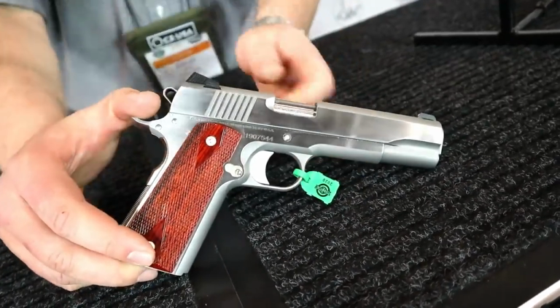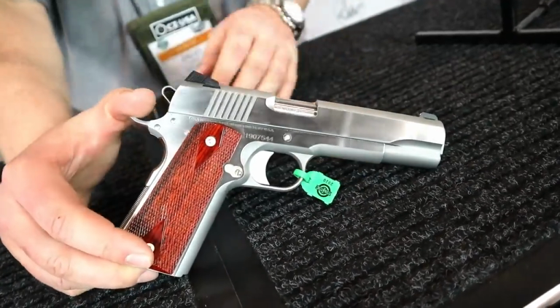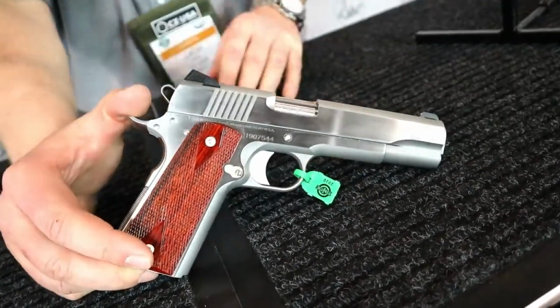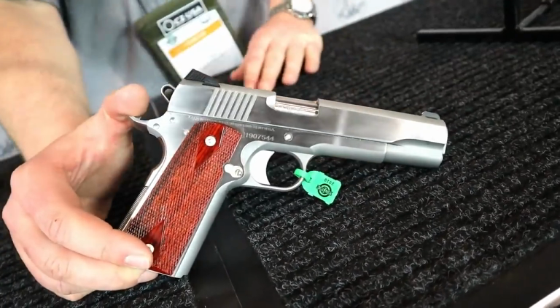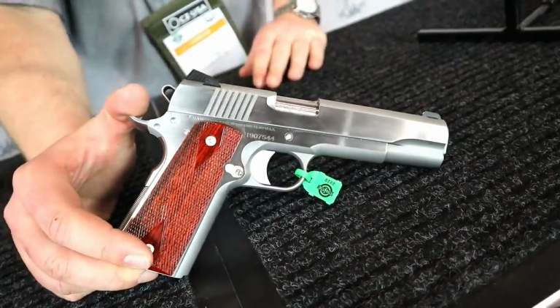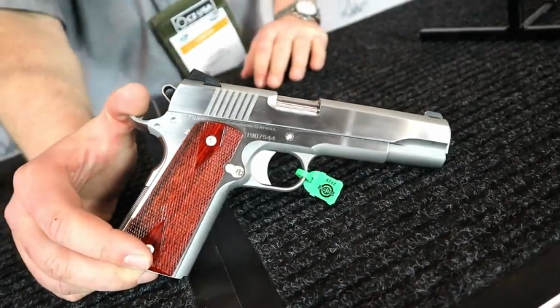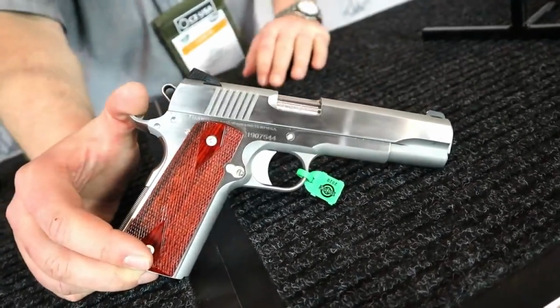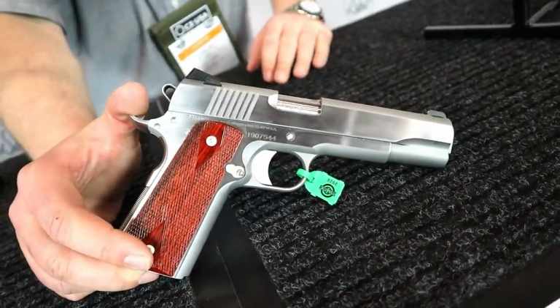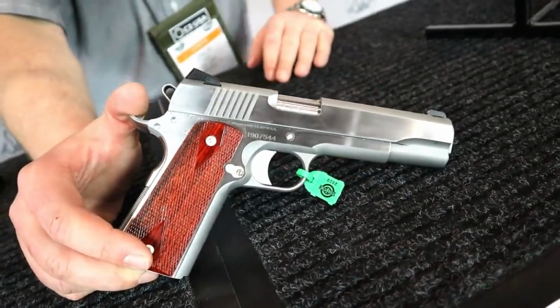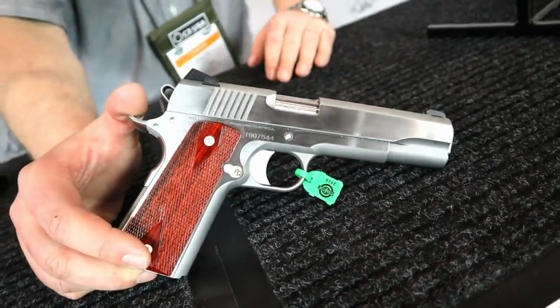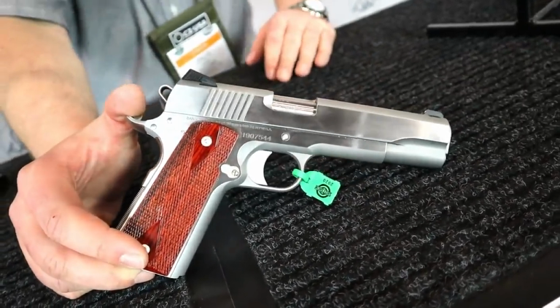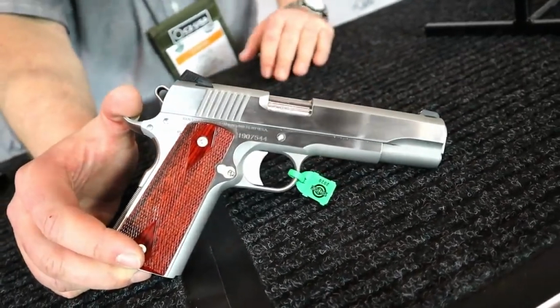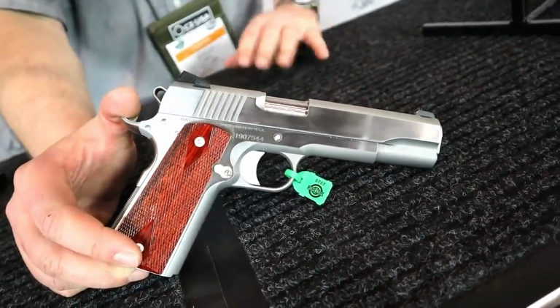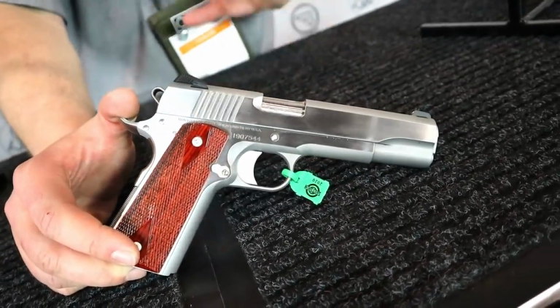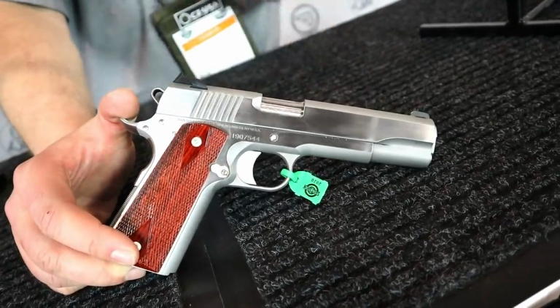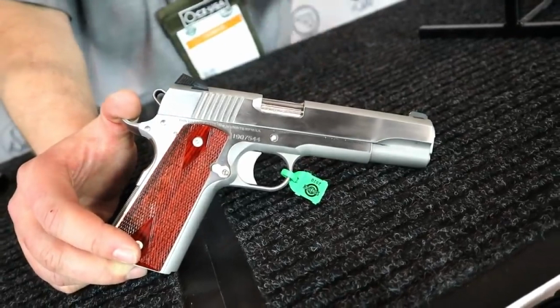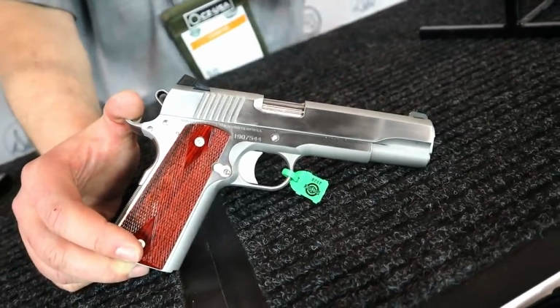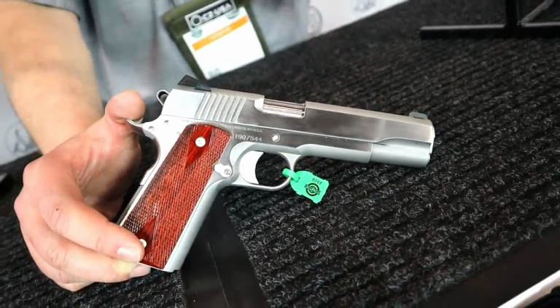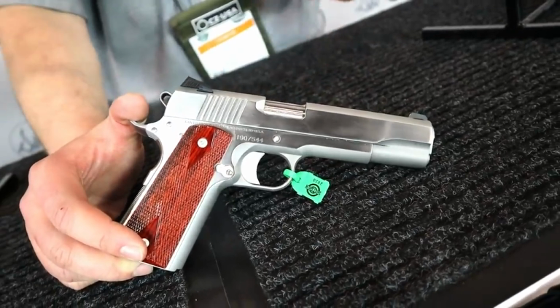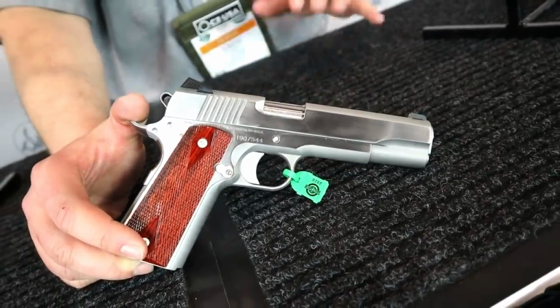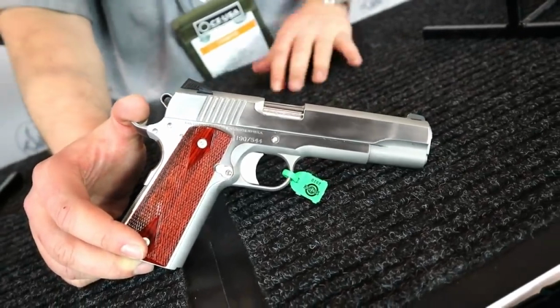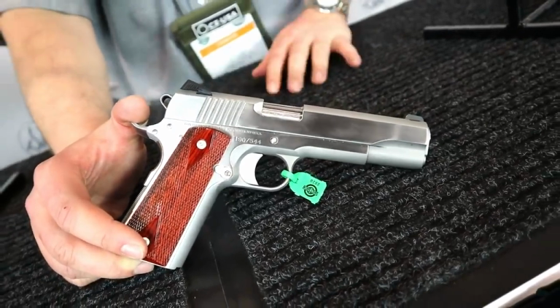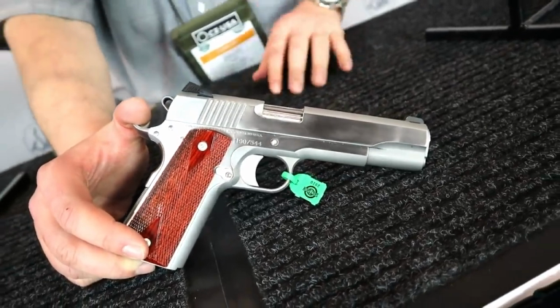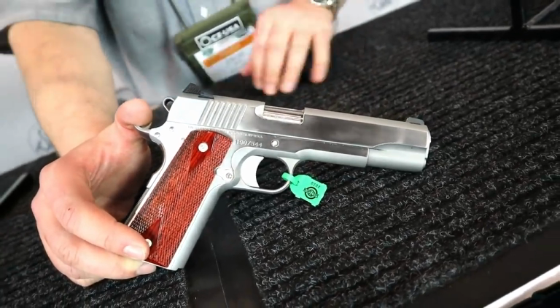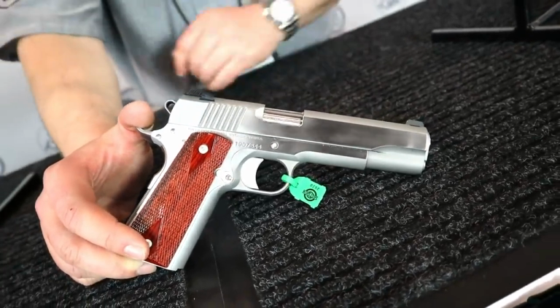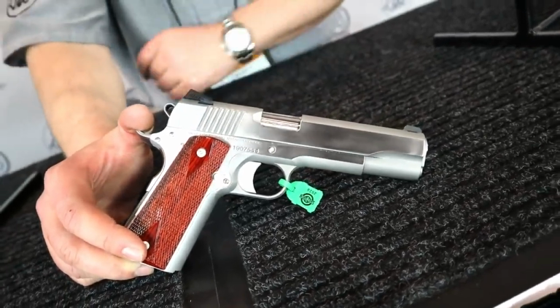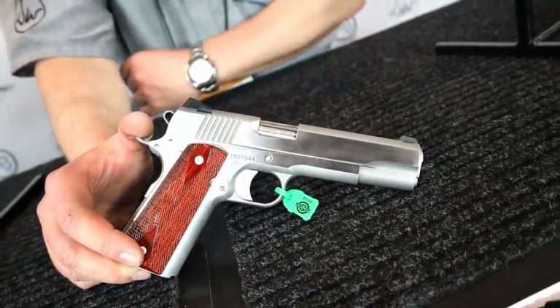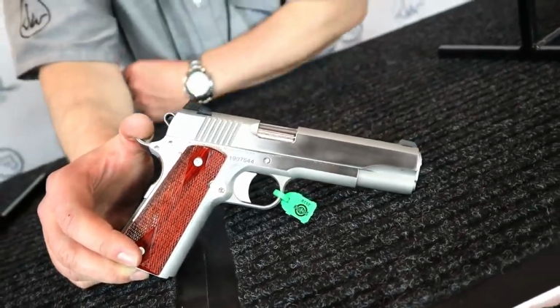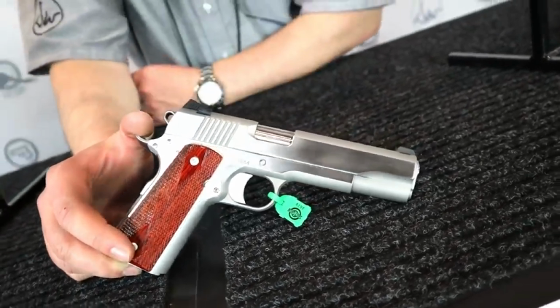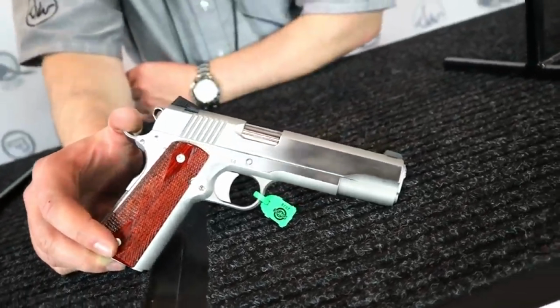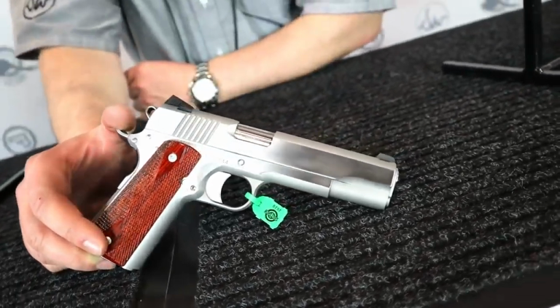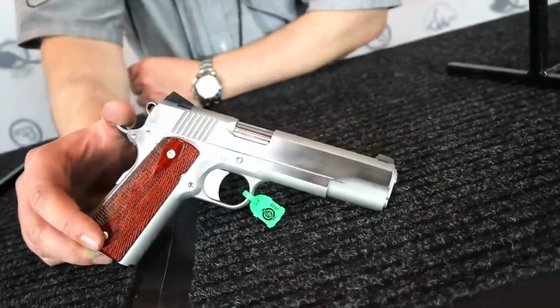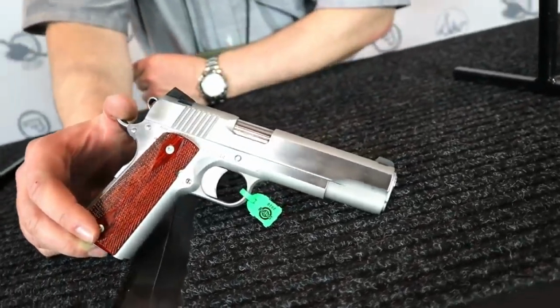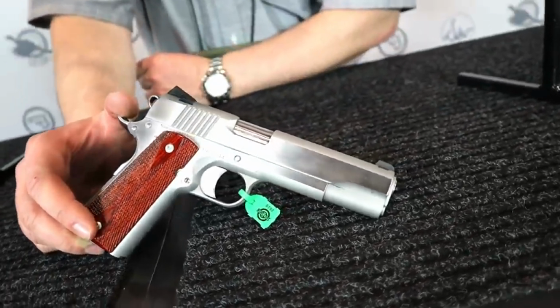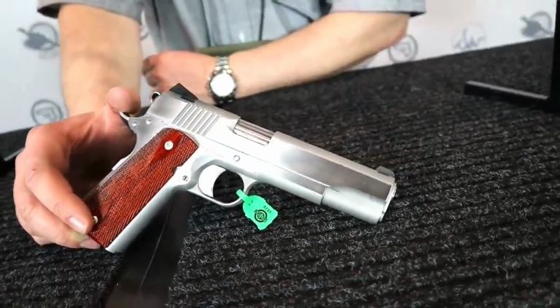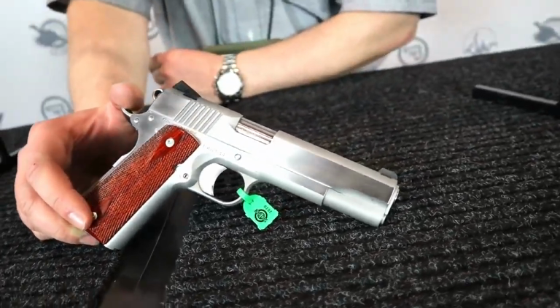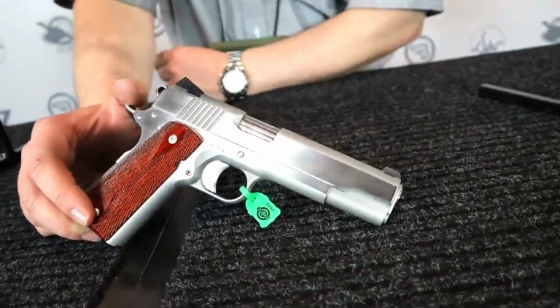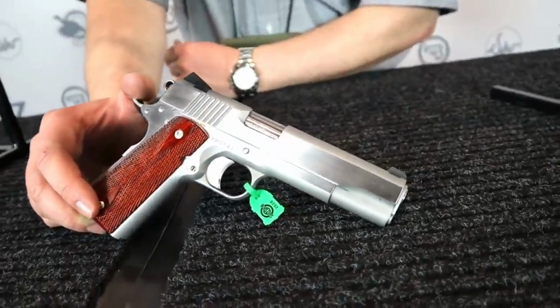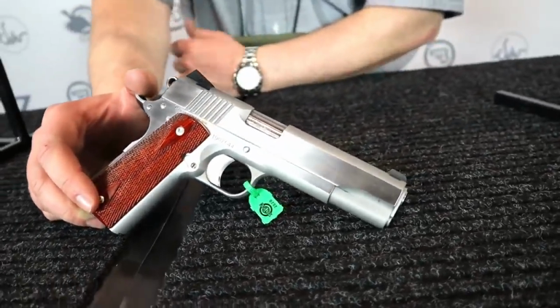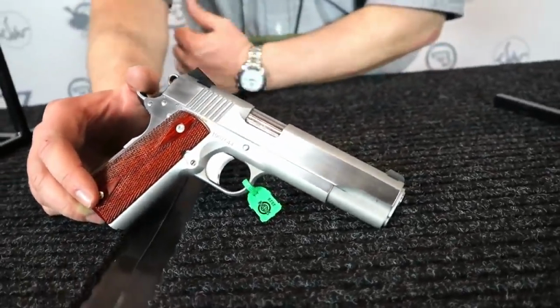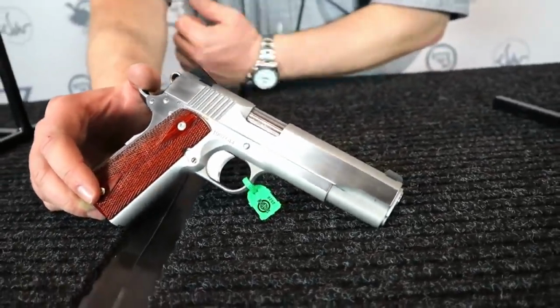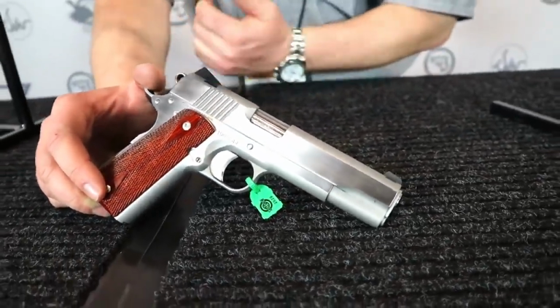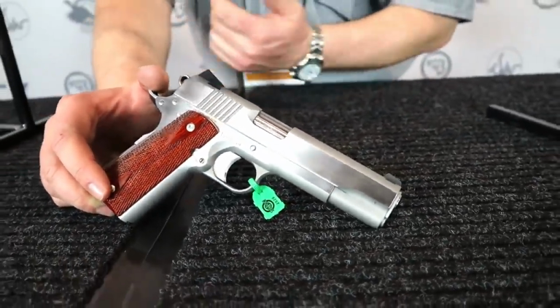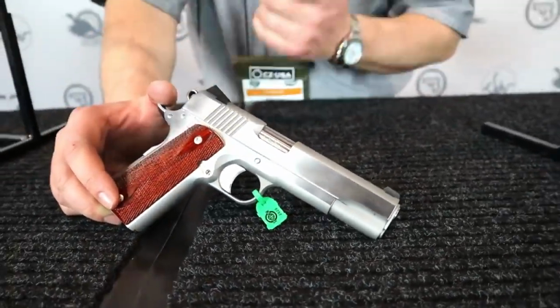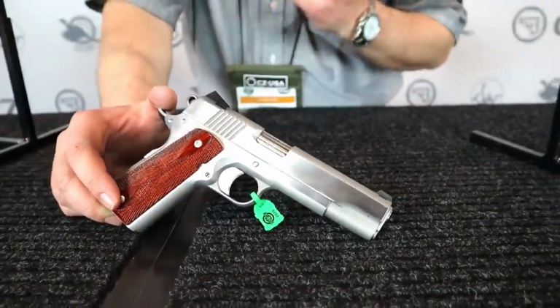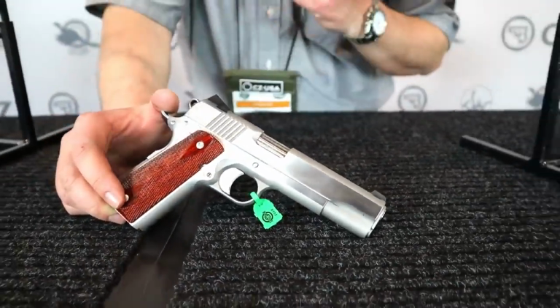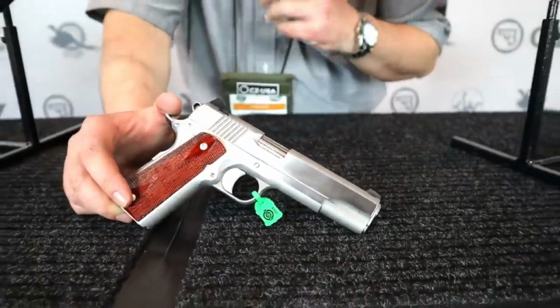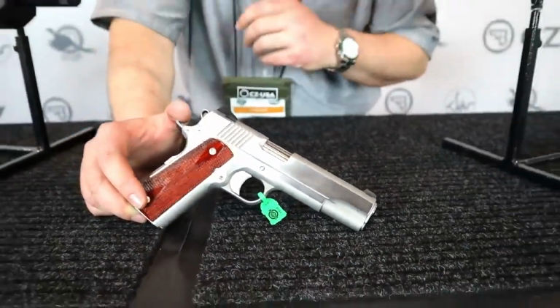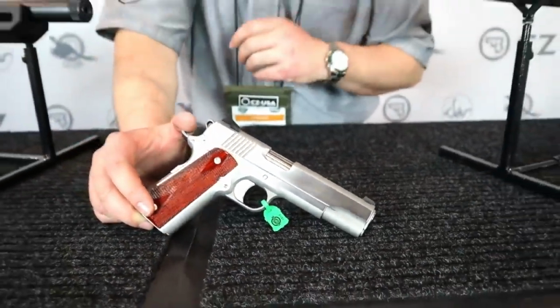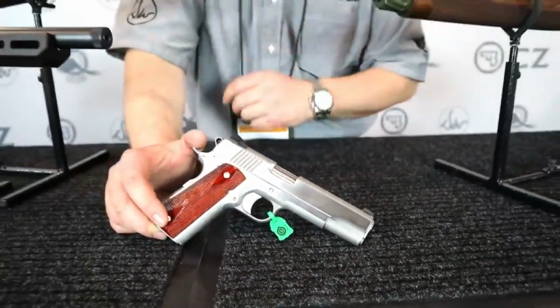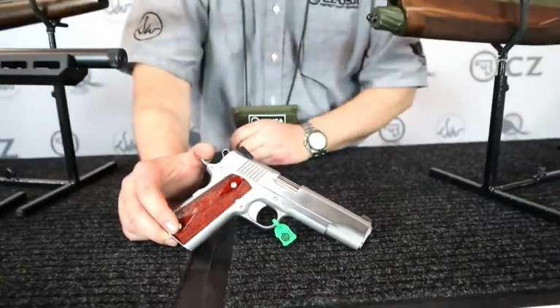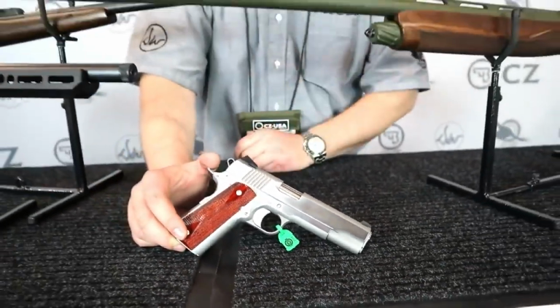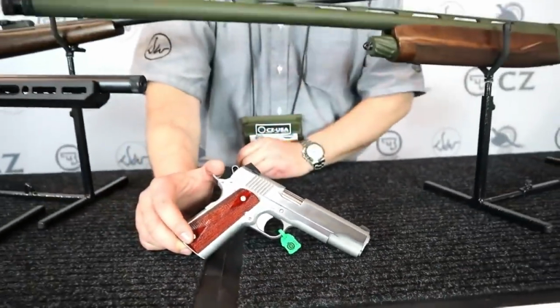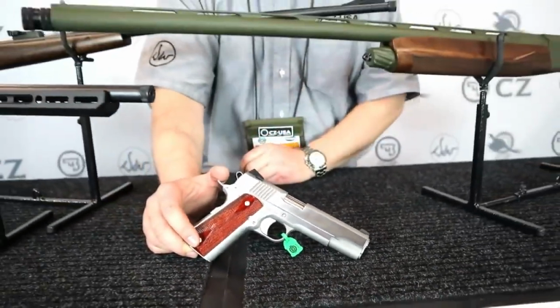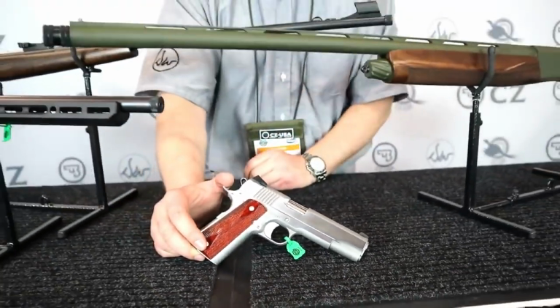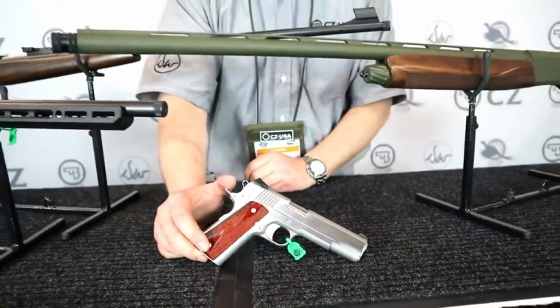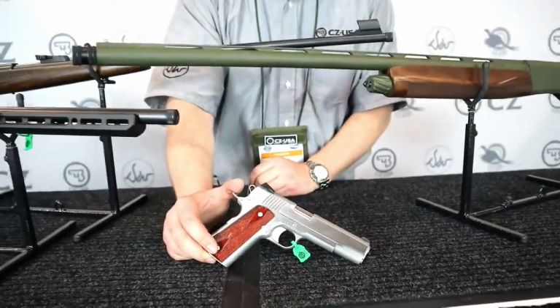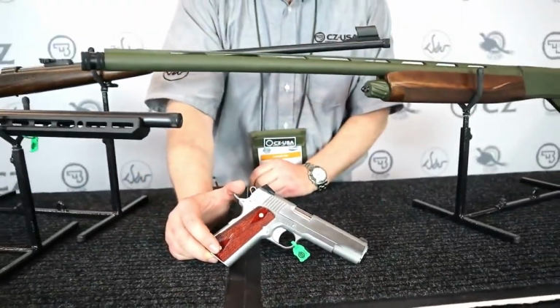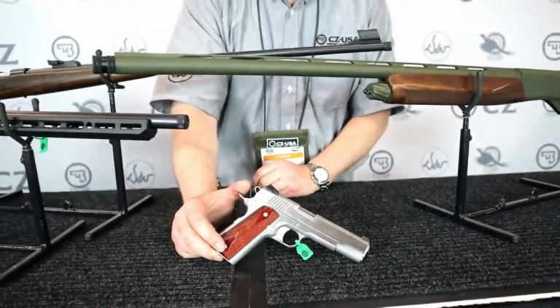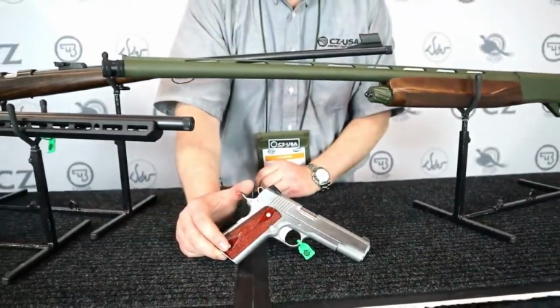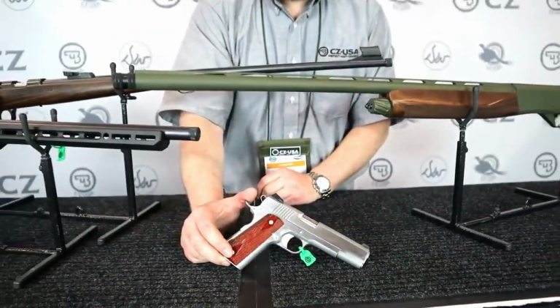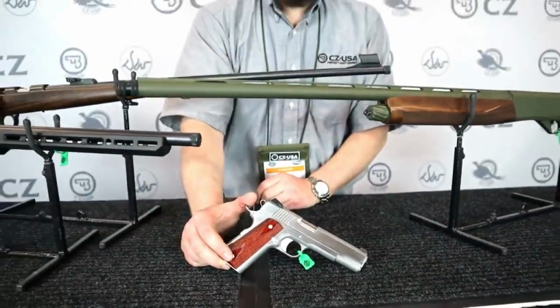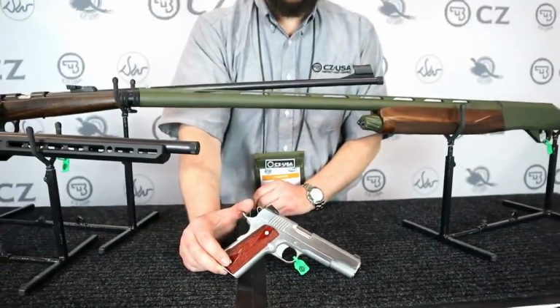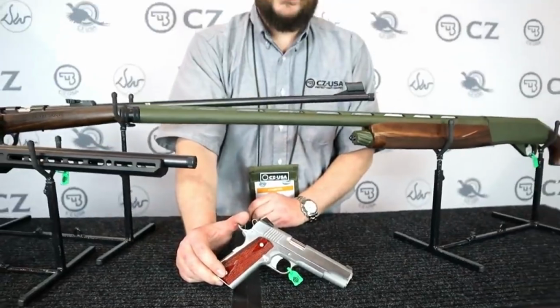If you need any more information on any of these guns, head over to cz-usa.com and find us on social media at CZ USA Firearms.